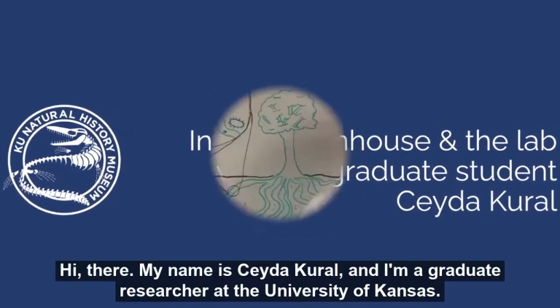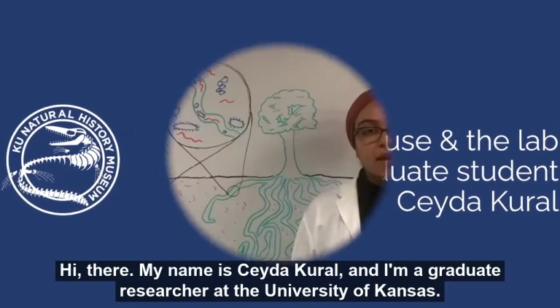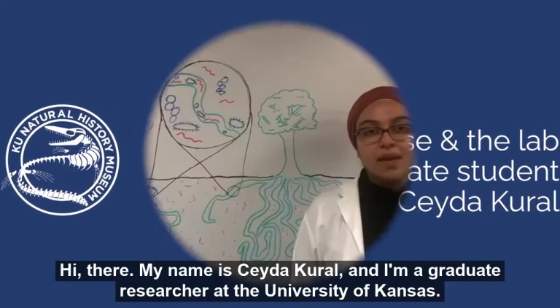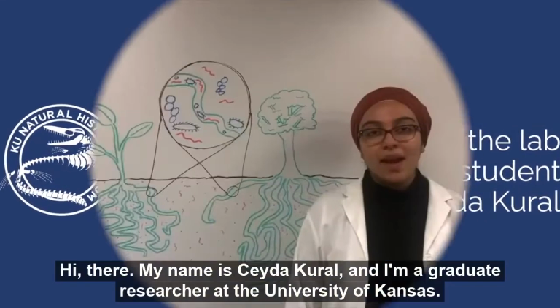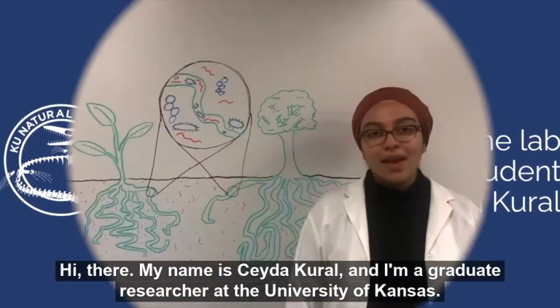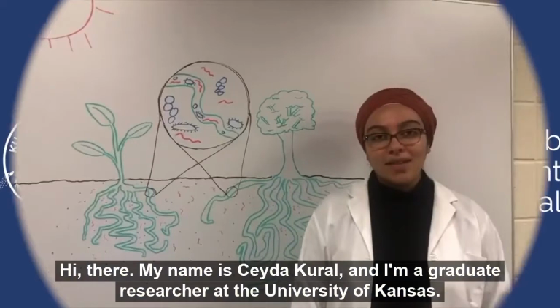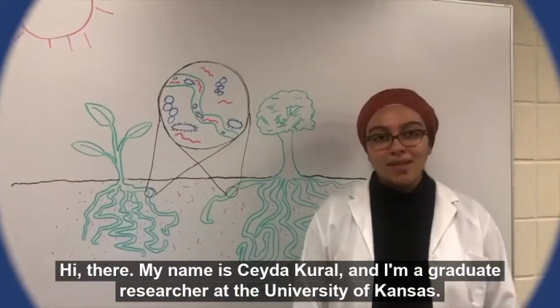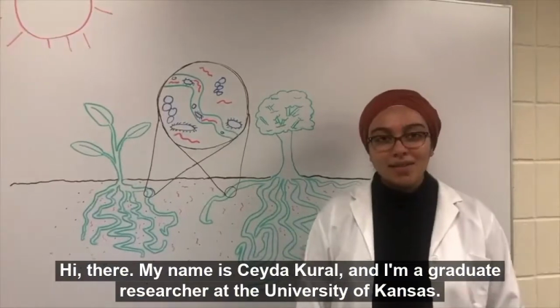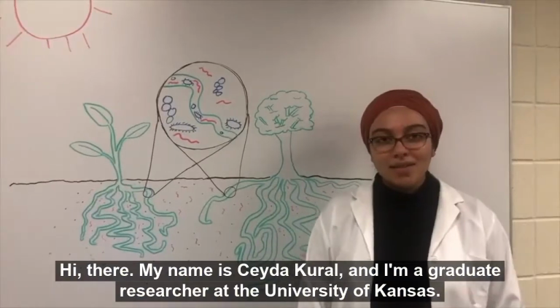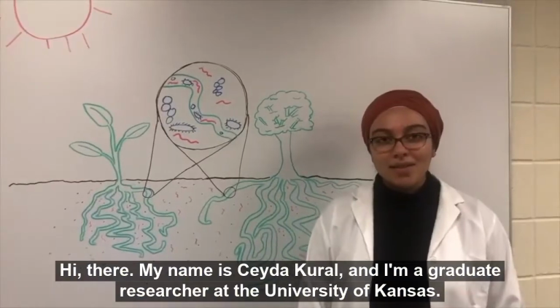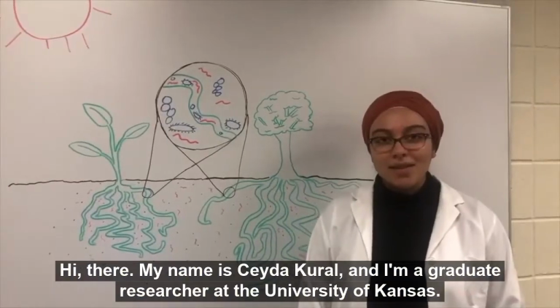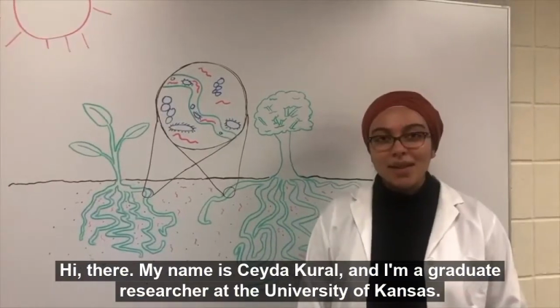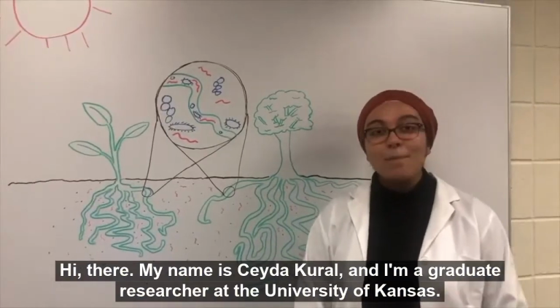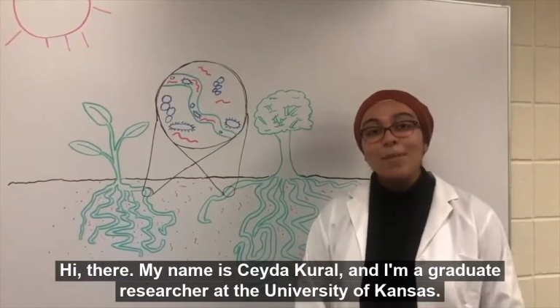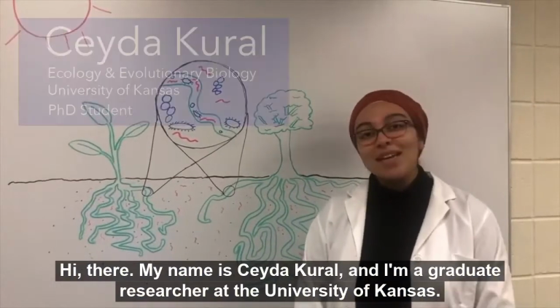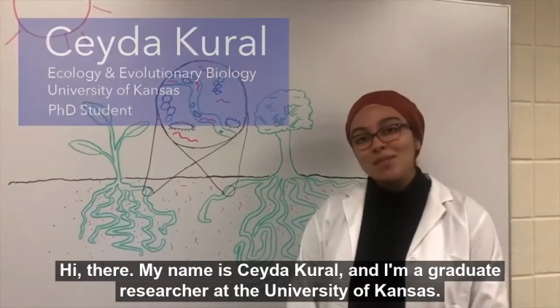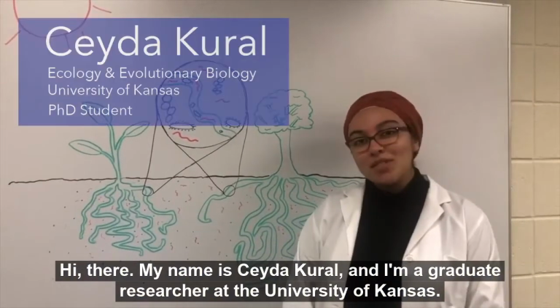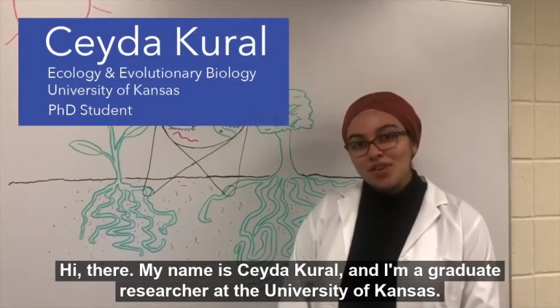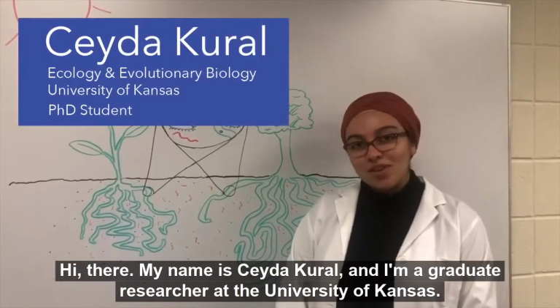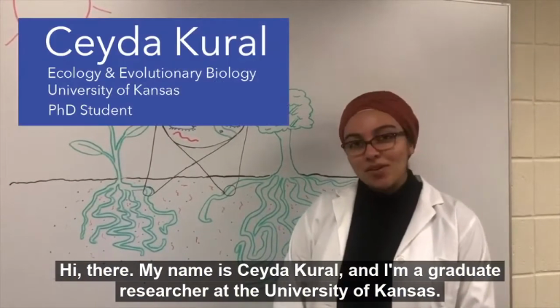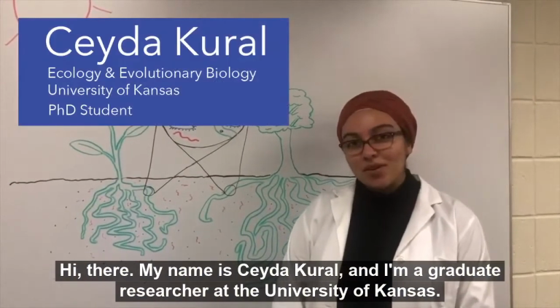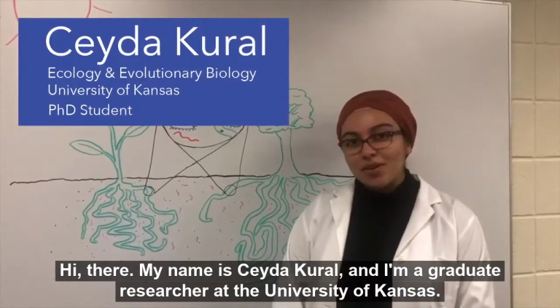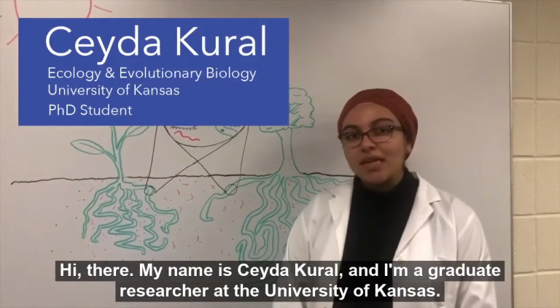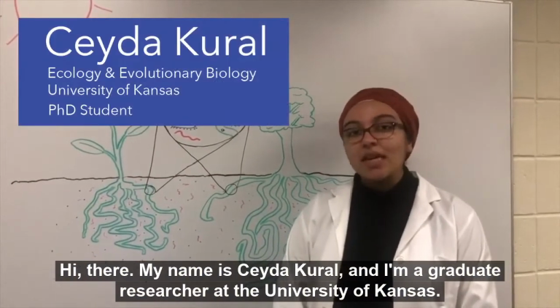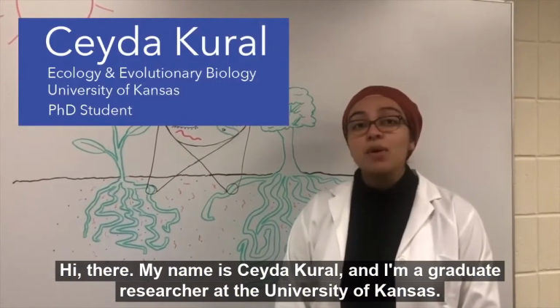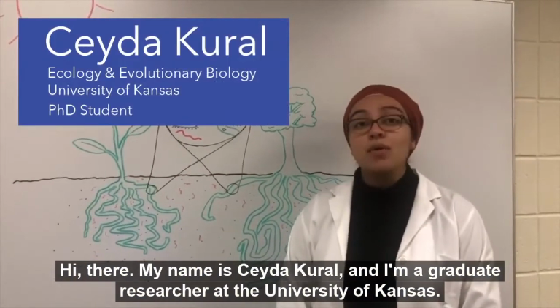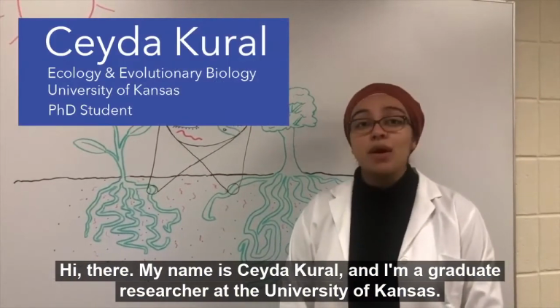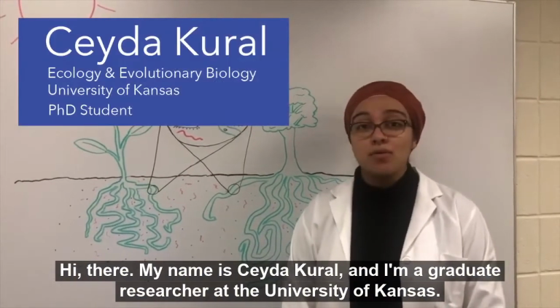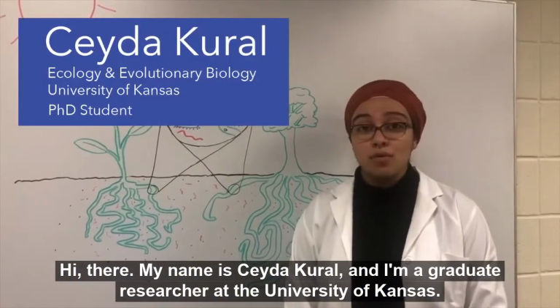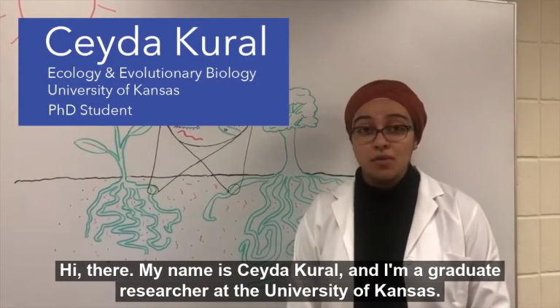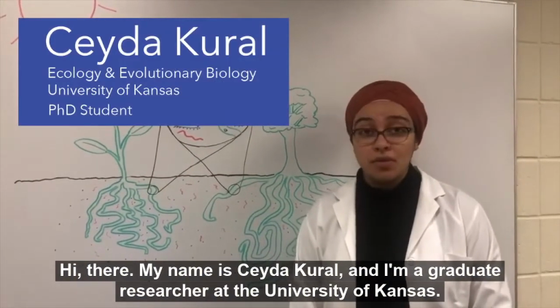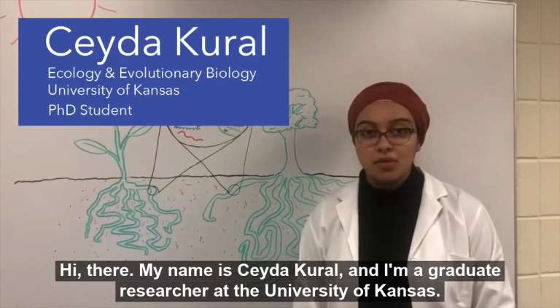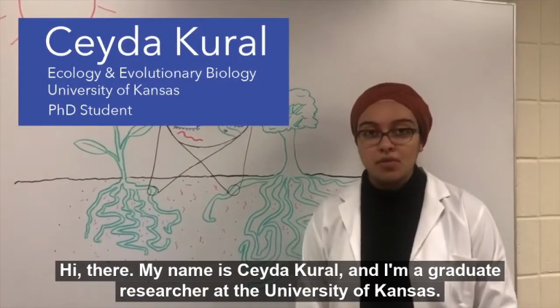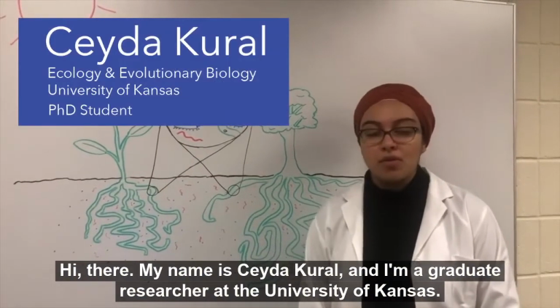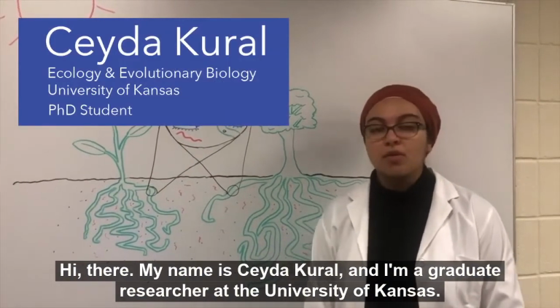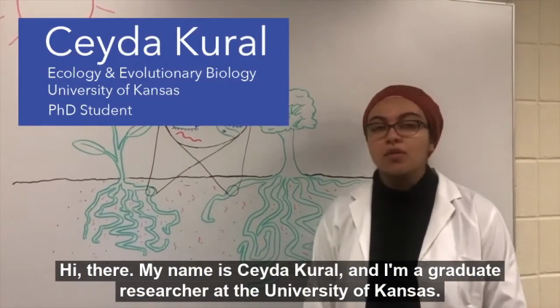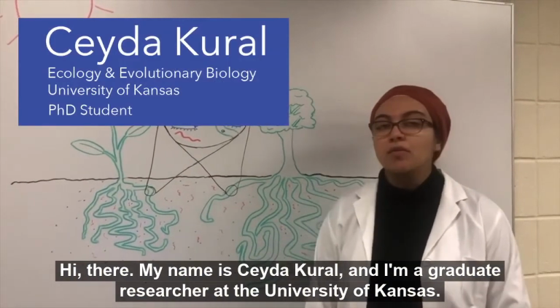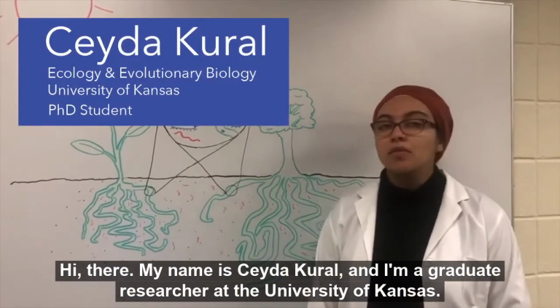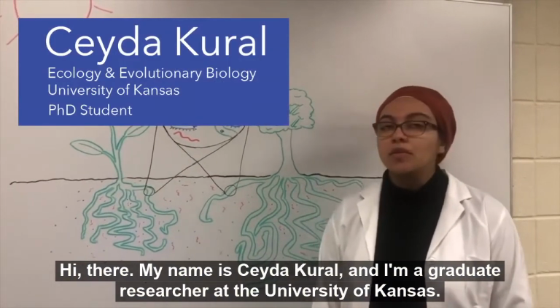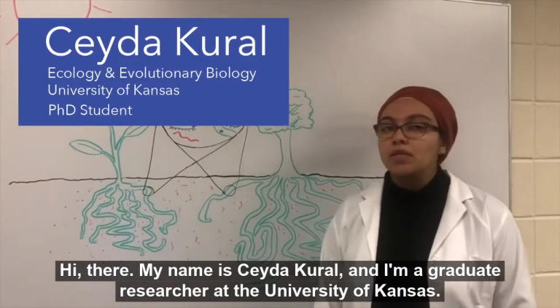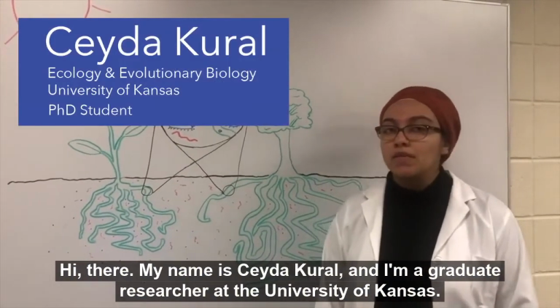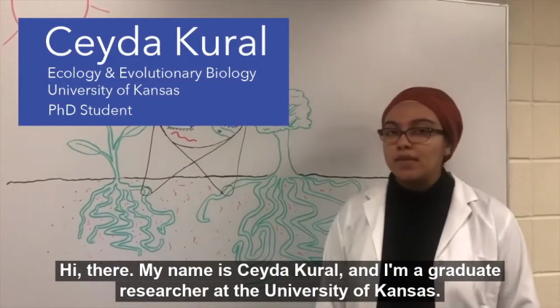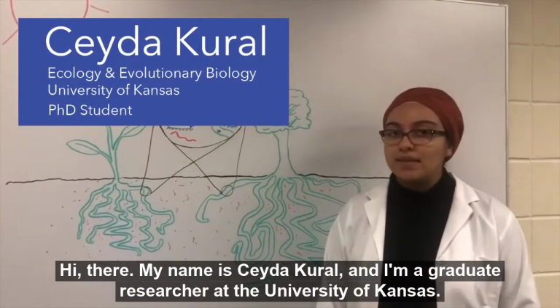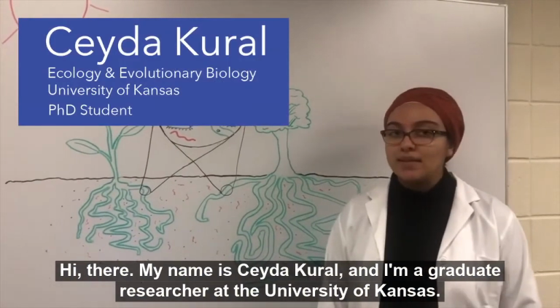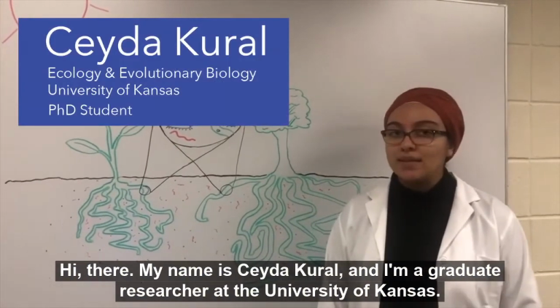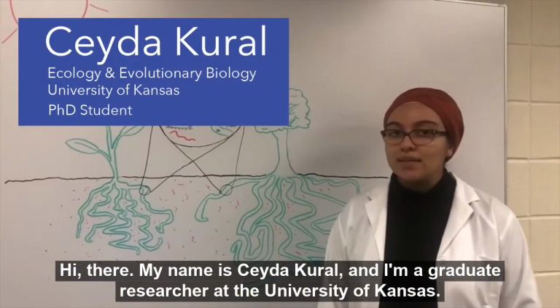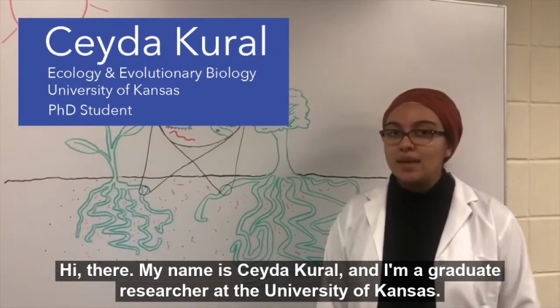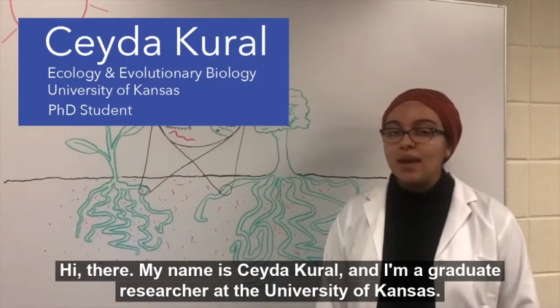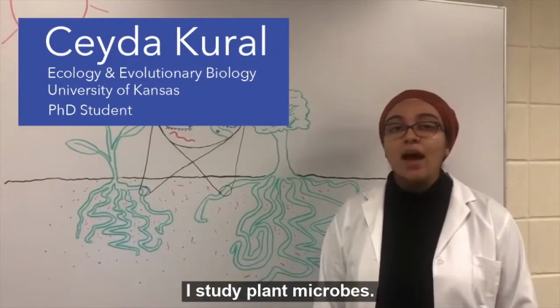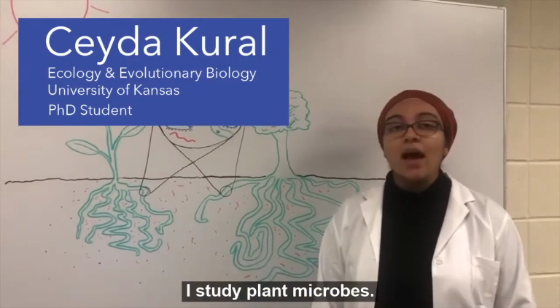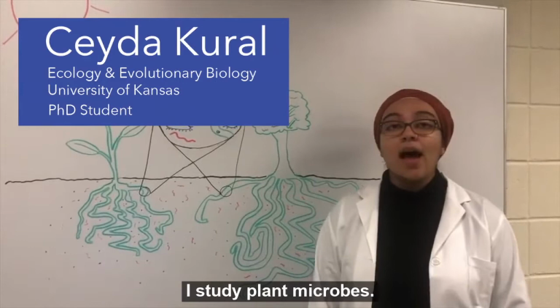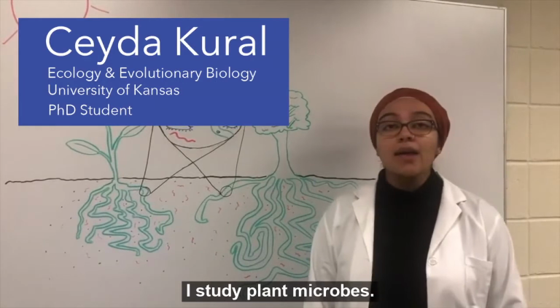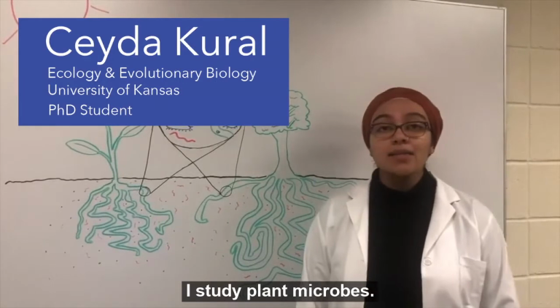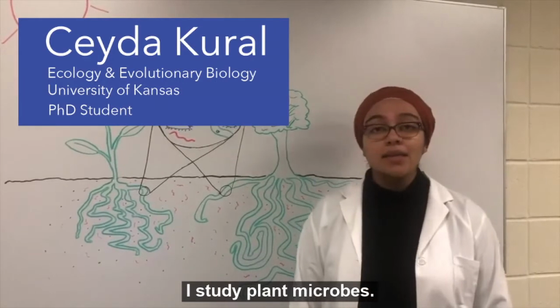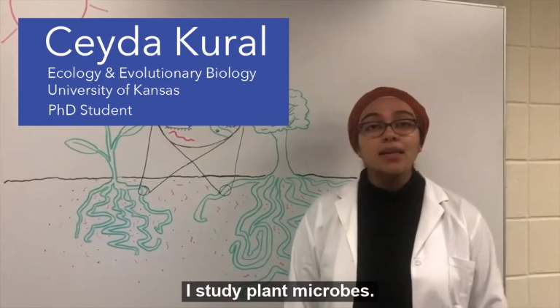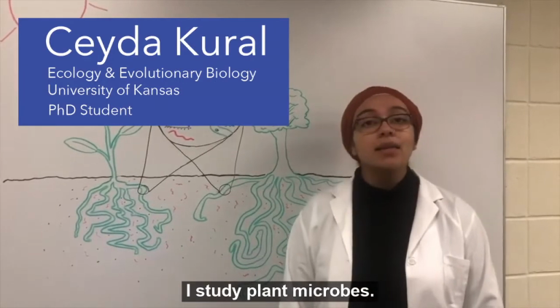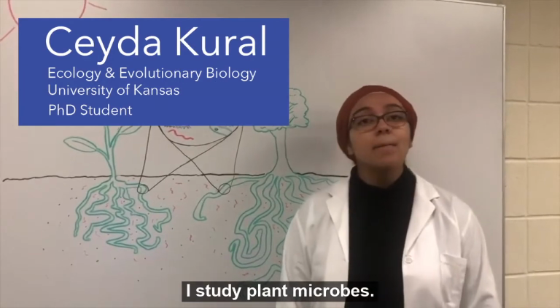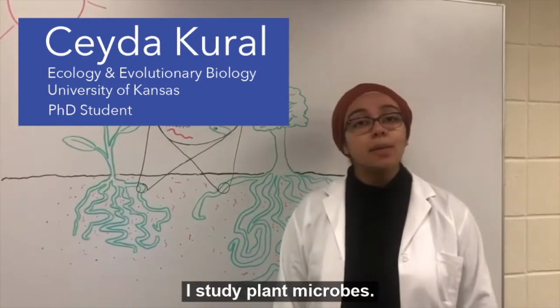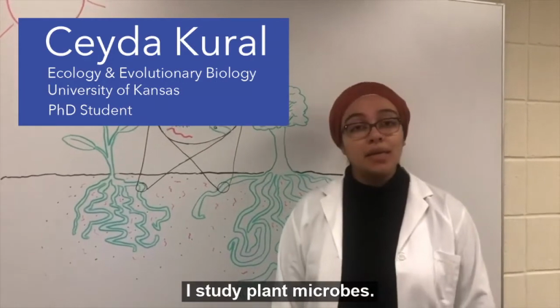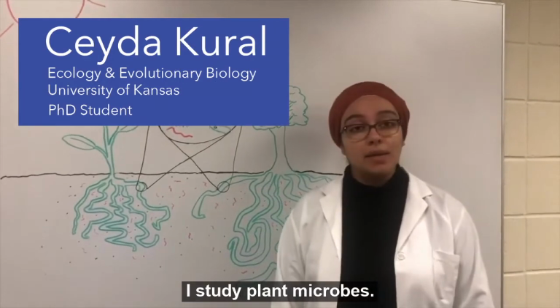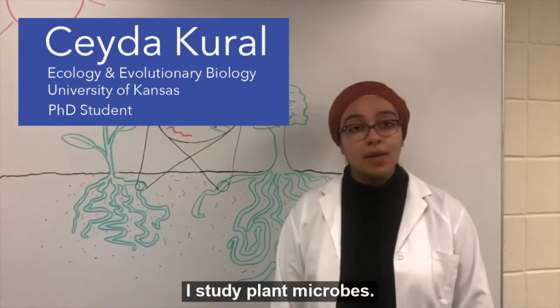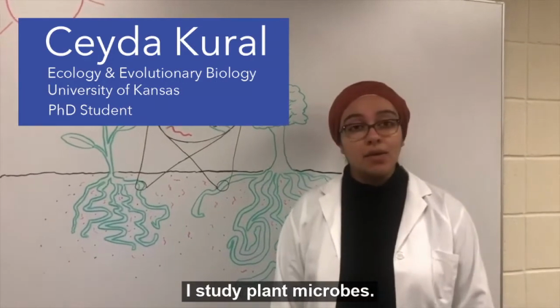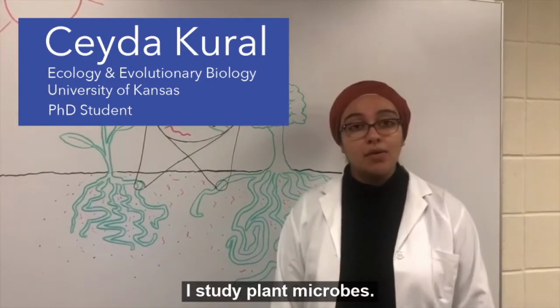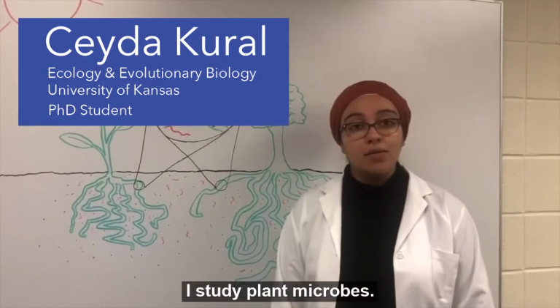Hi there. My name is Jada Corral and I'm a graduate researcher at the University of Kansas. I study plant microbes.